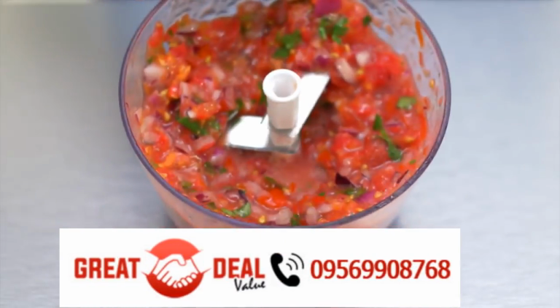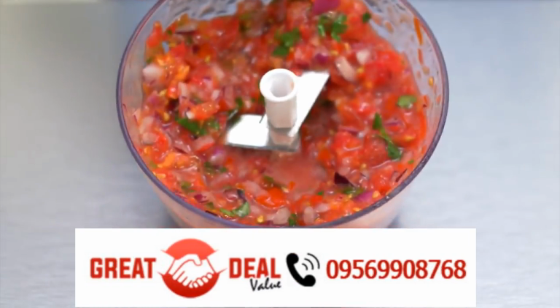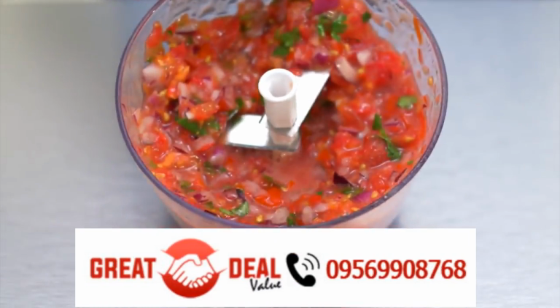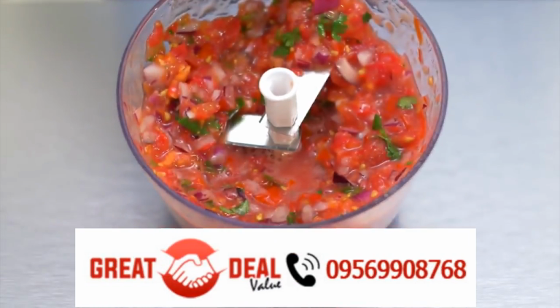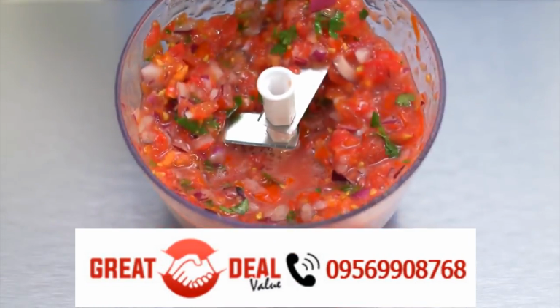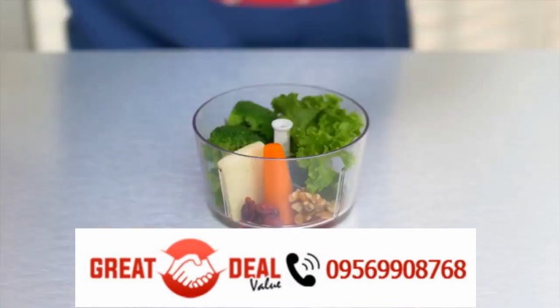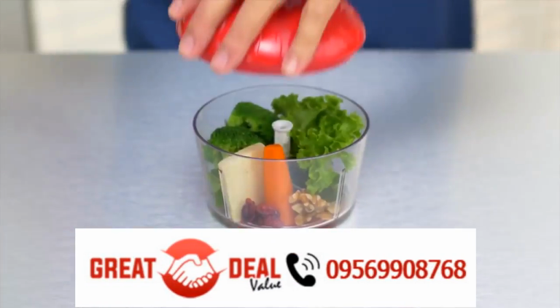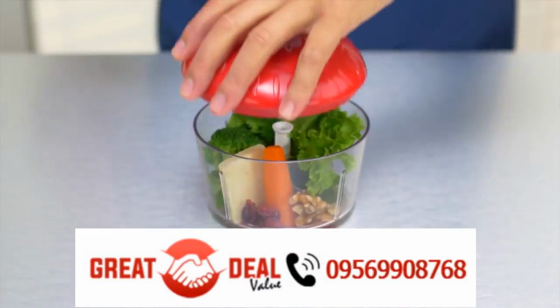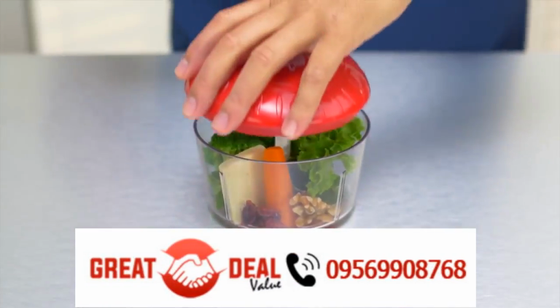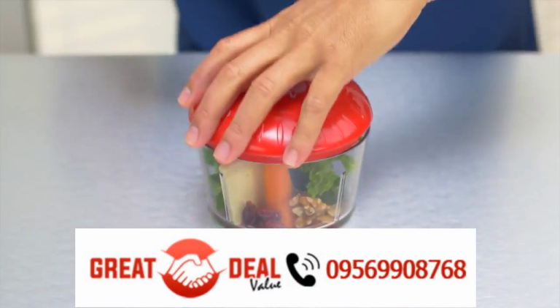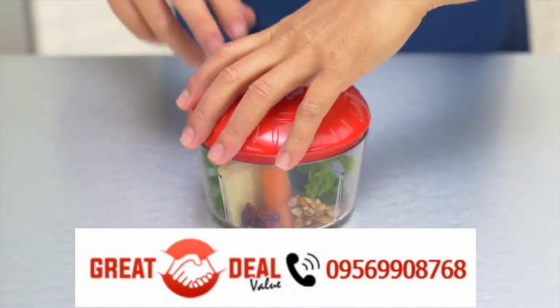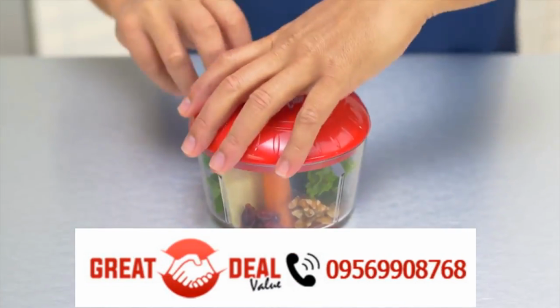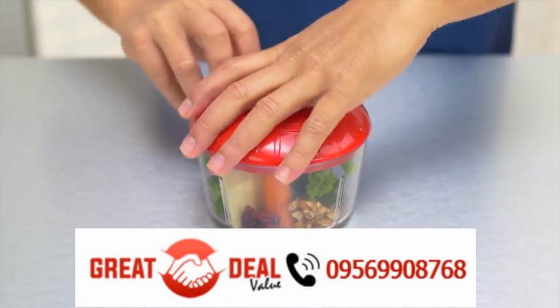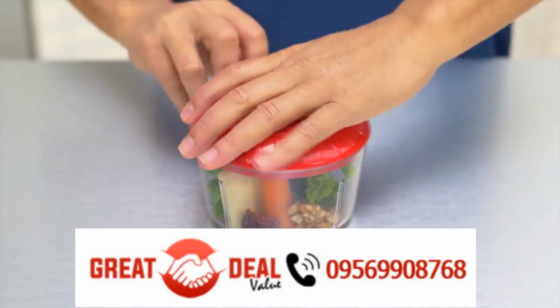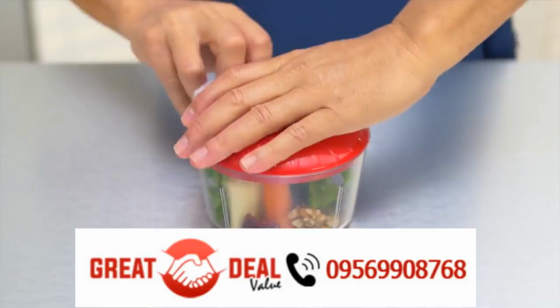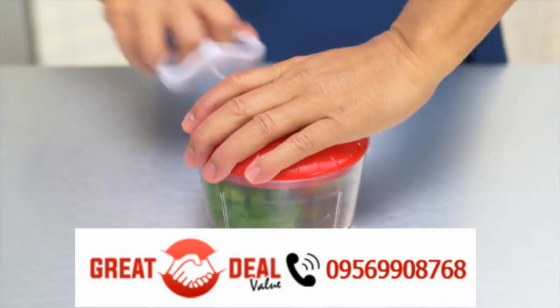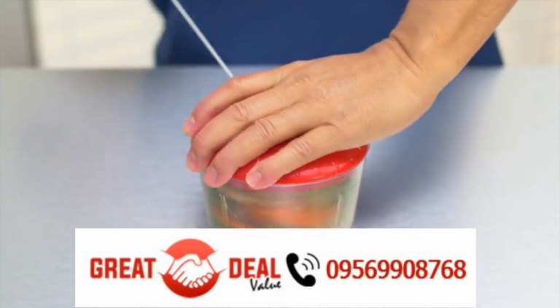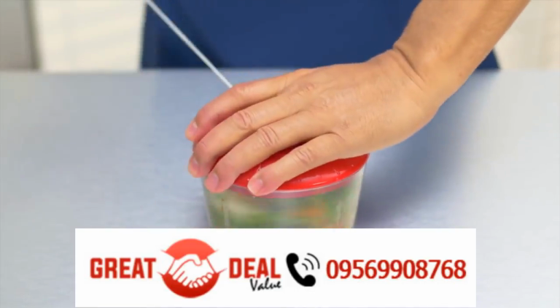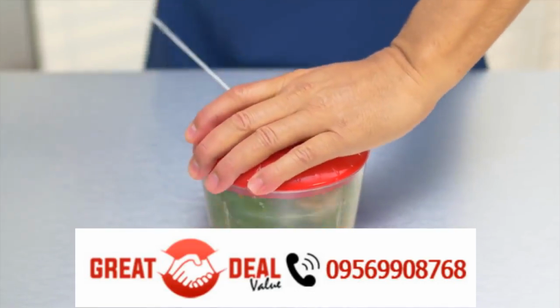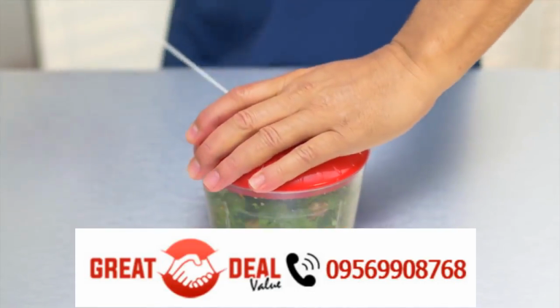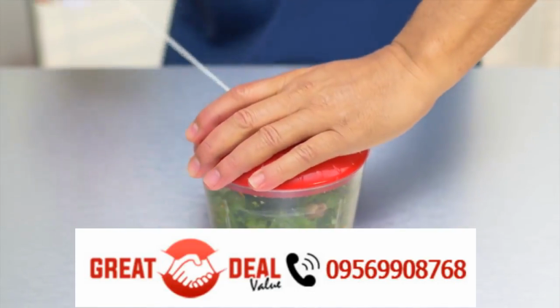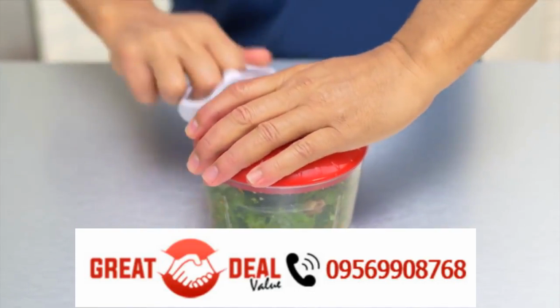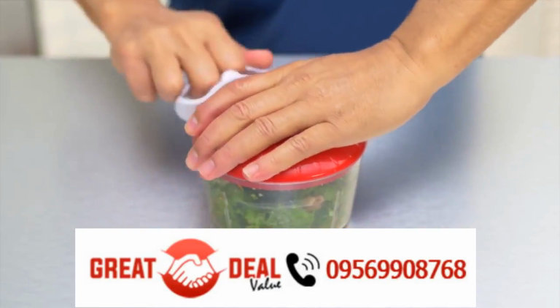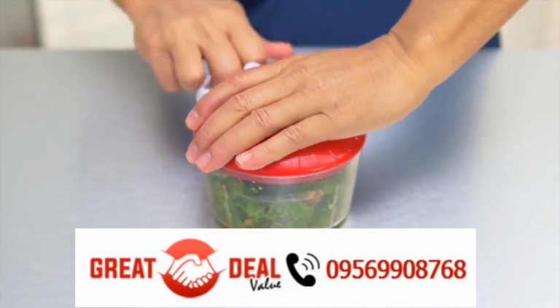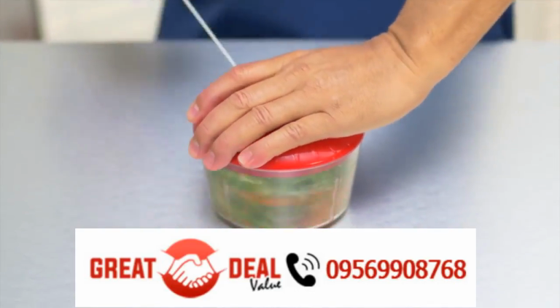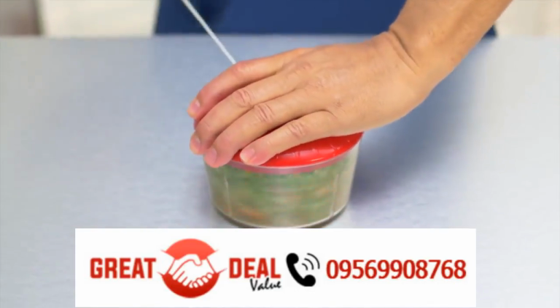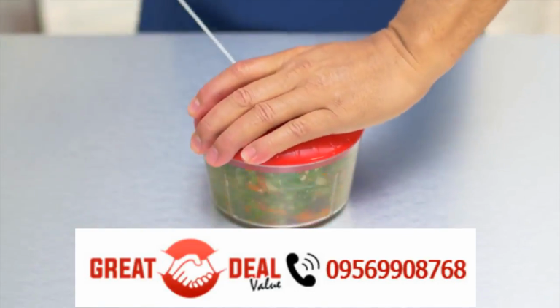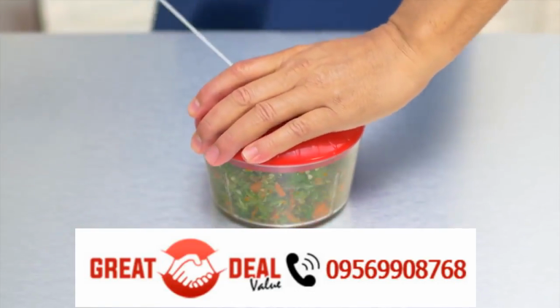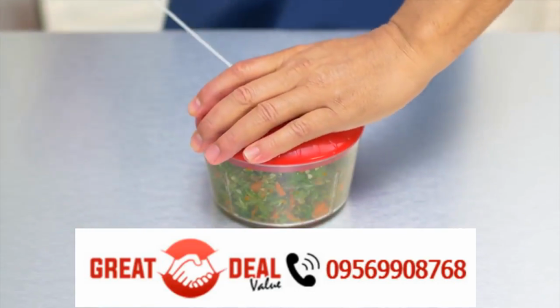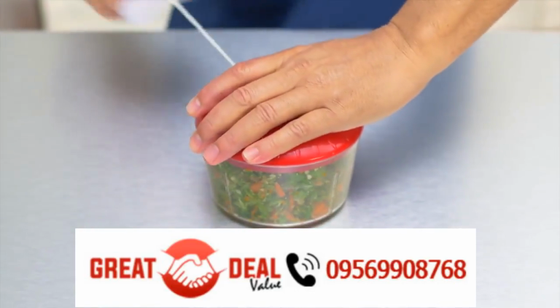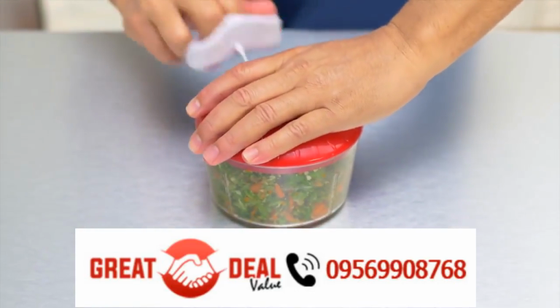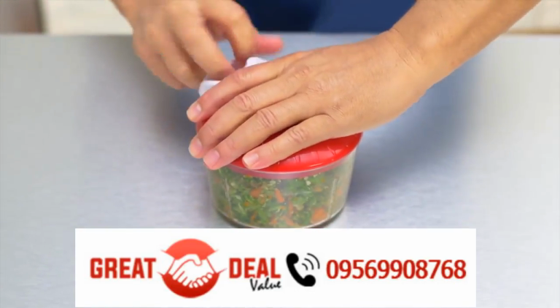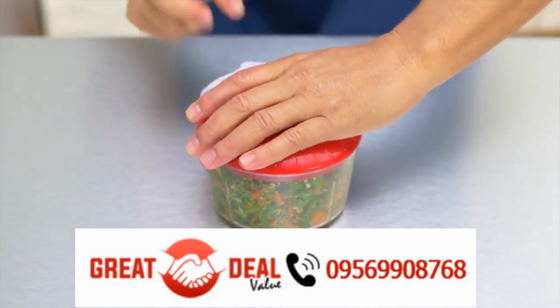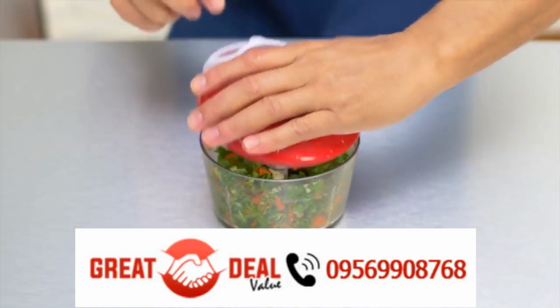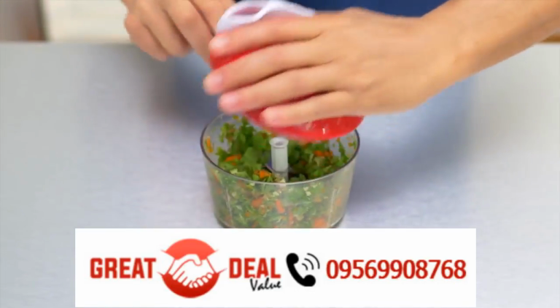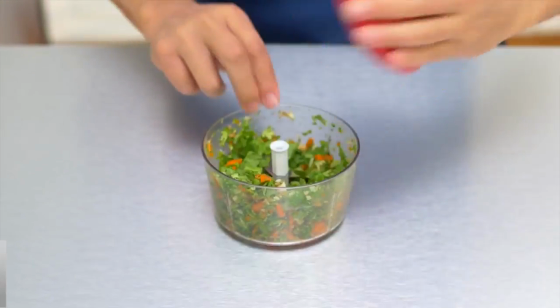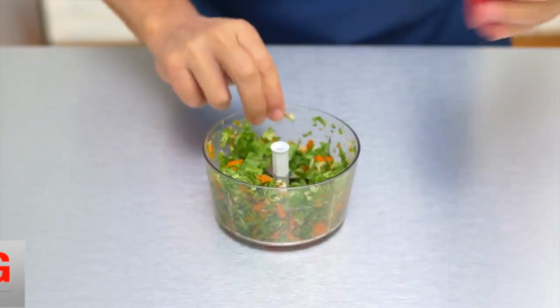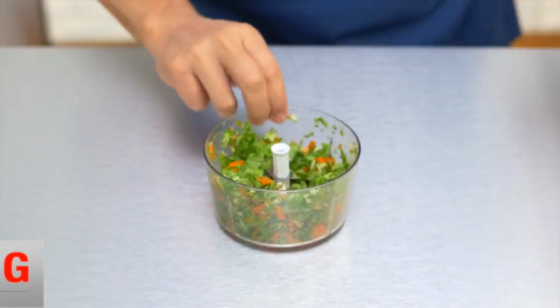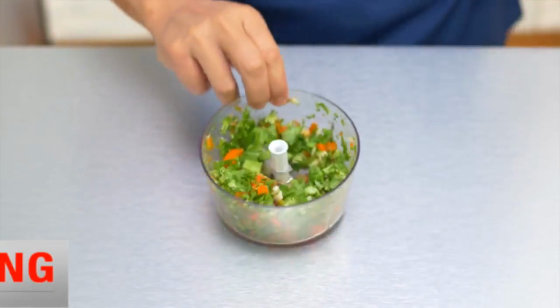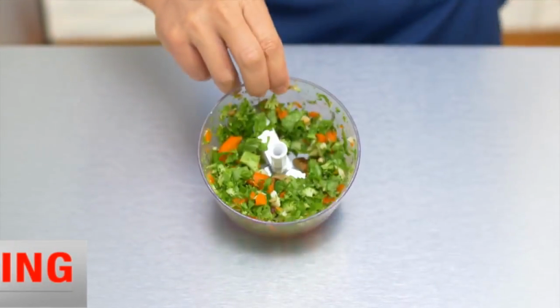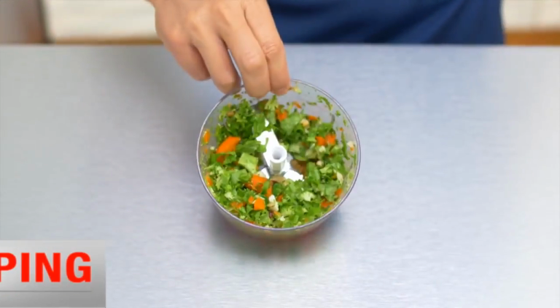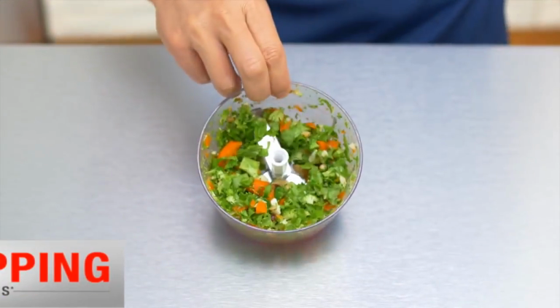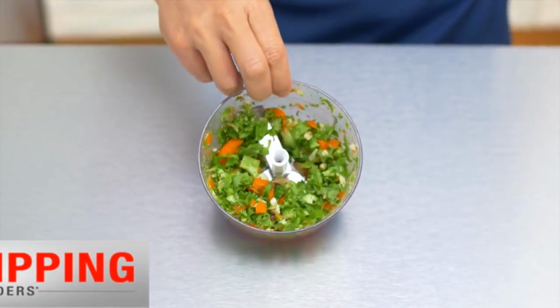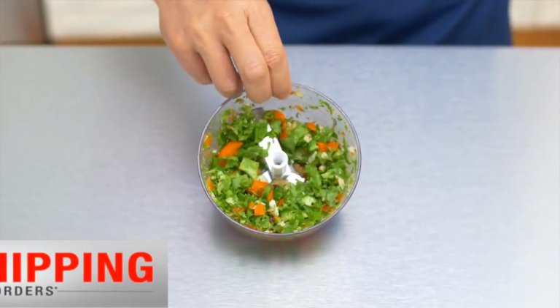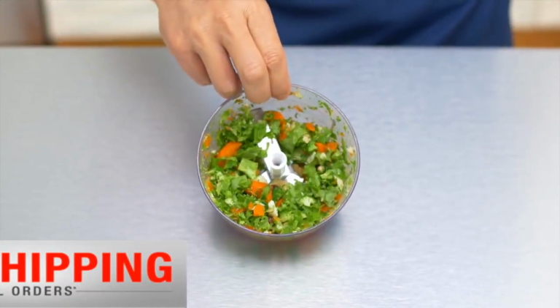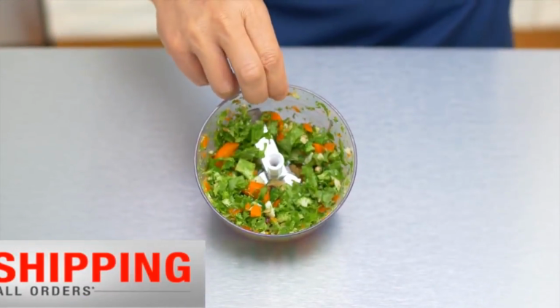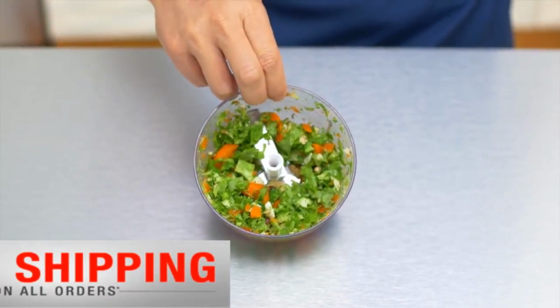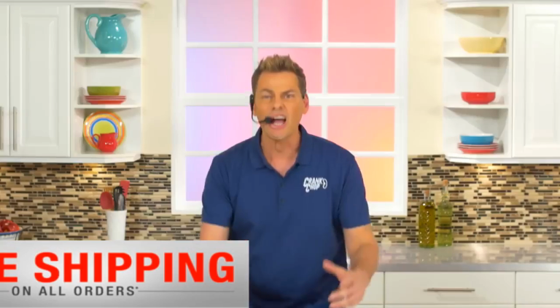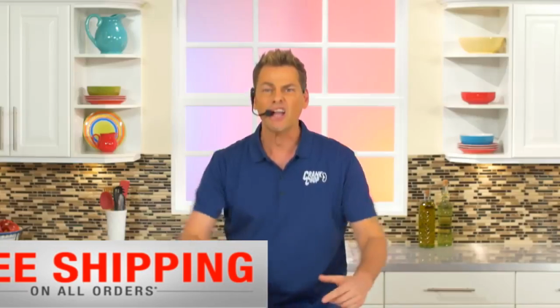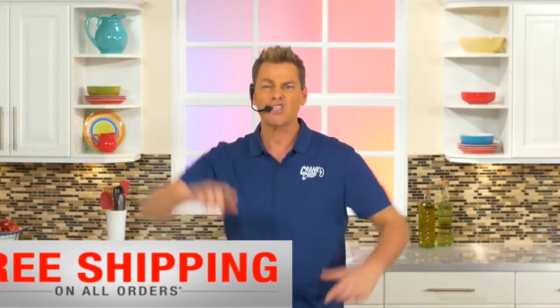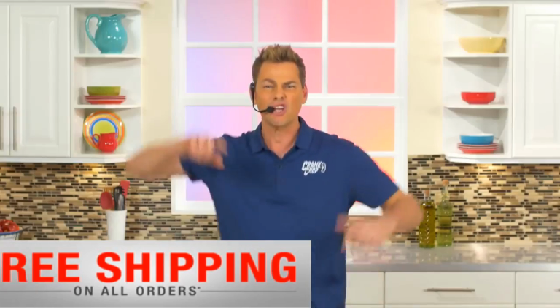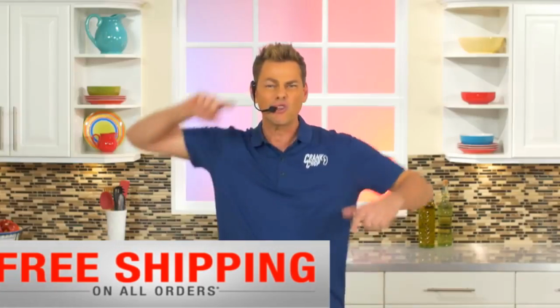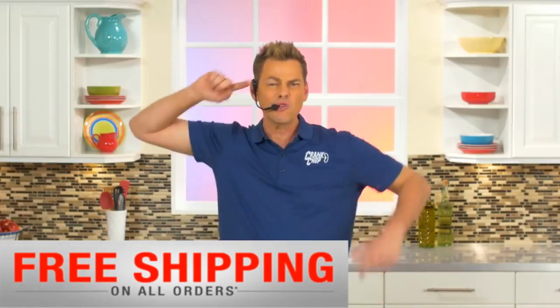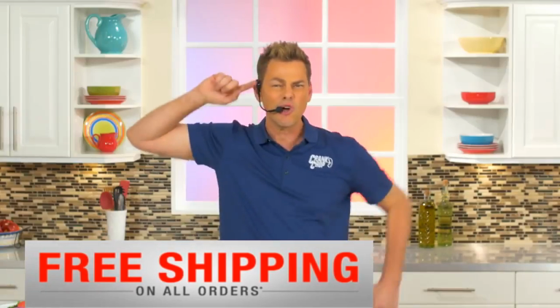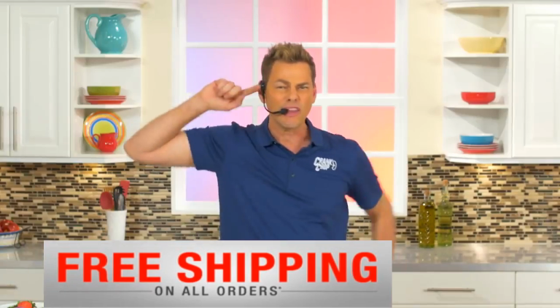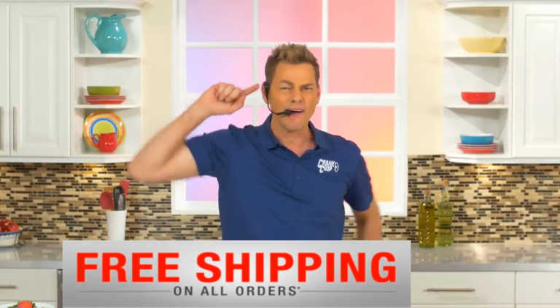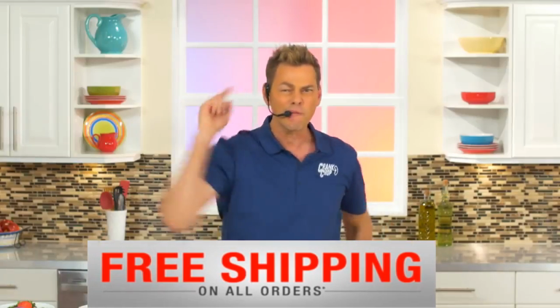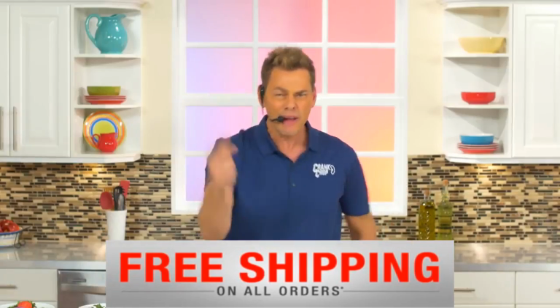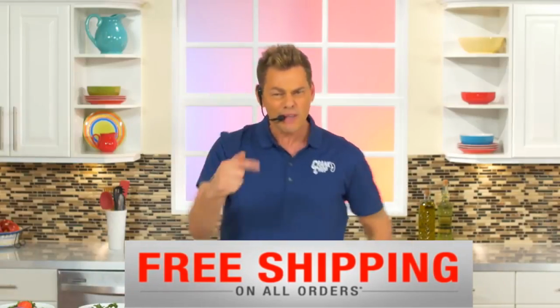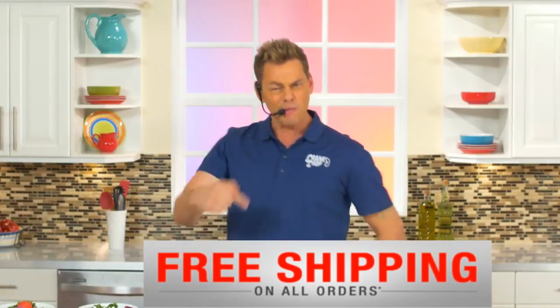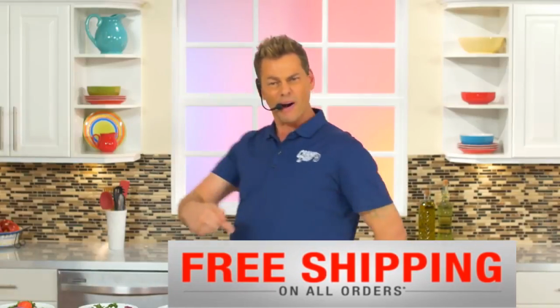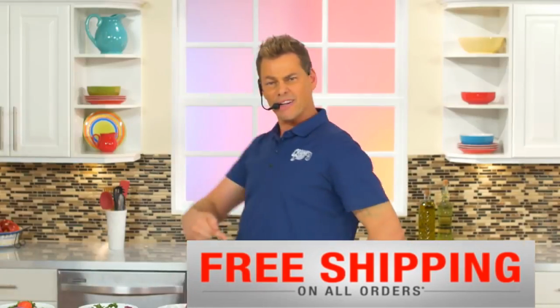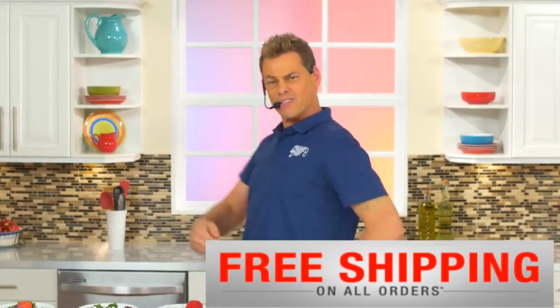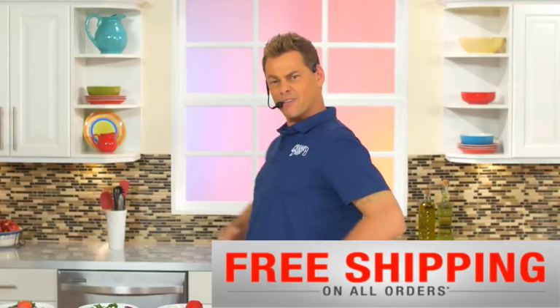Think healthy. Add carrots, feta cheese, cranberries — a few pulls. Look at that. You're going to eat more salads and lose all that weight you wanted to.